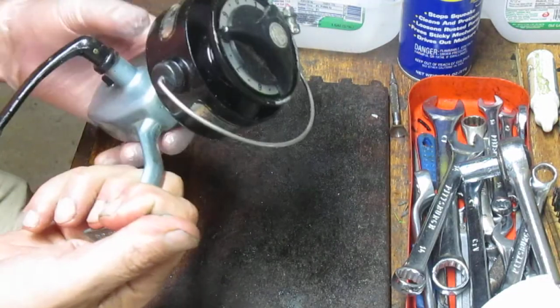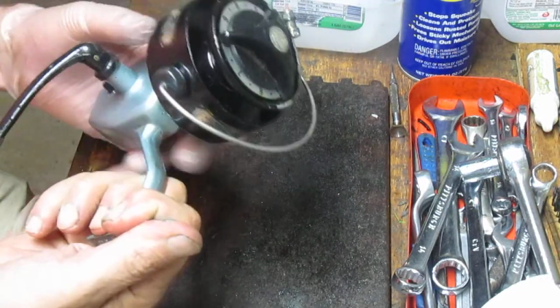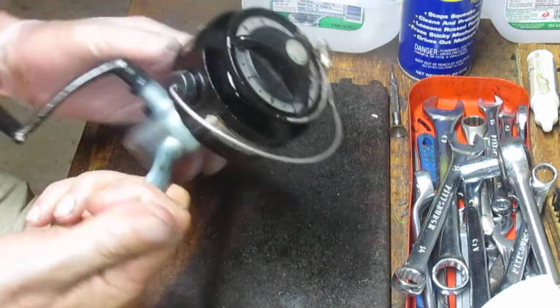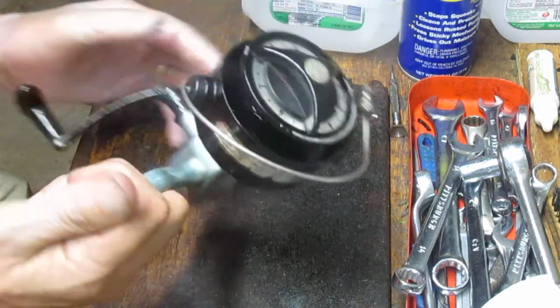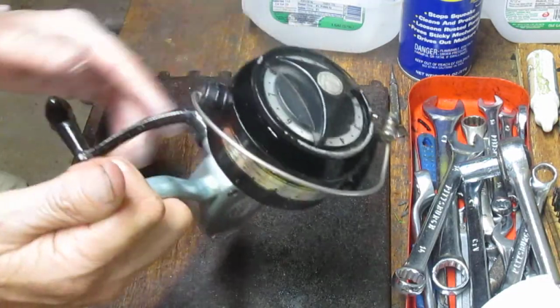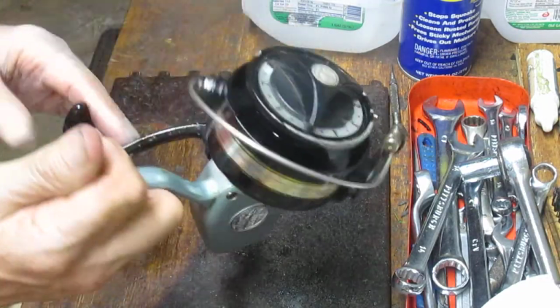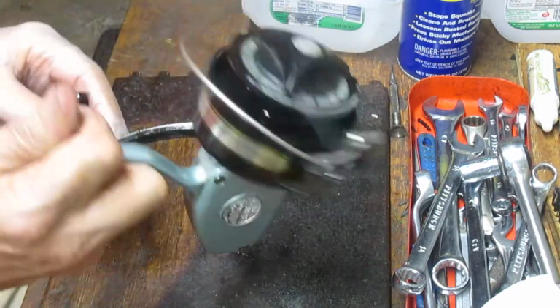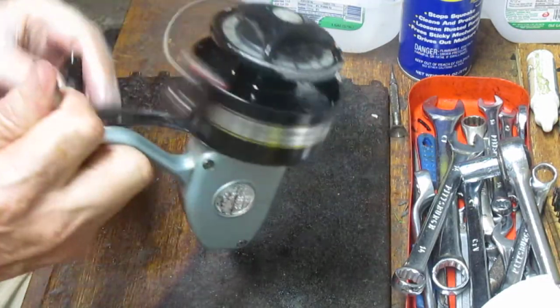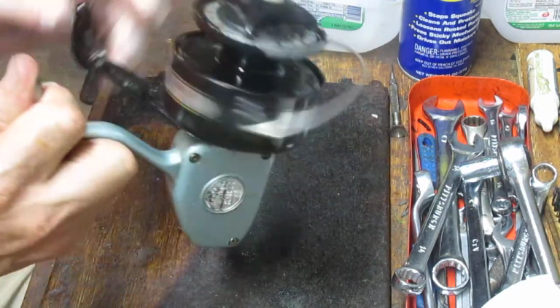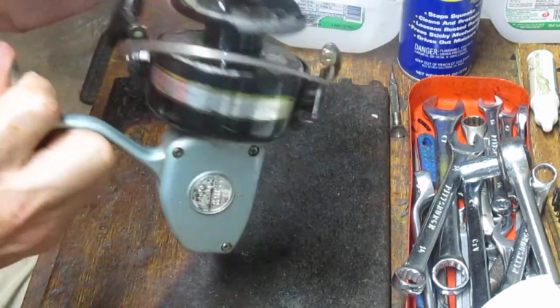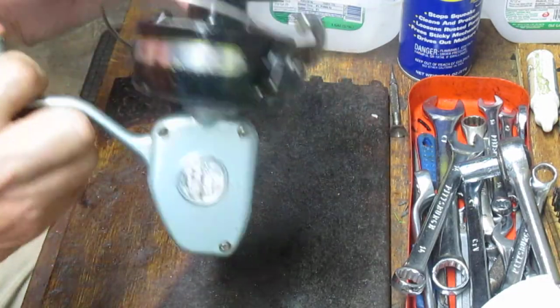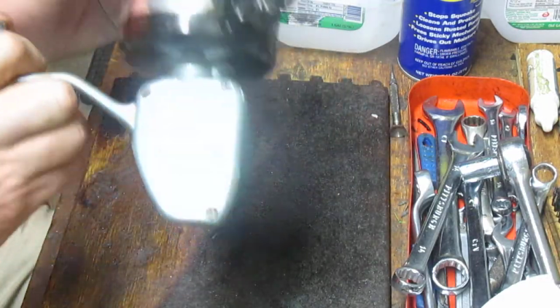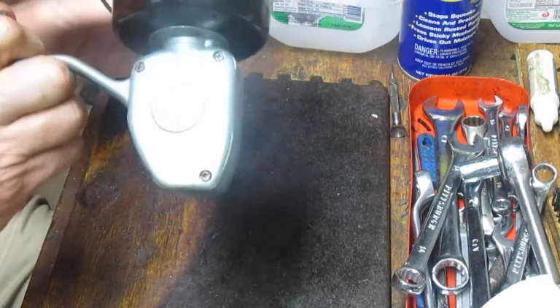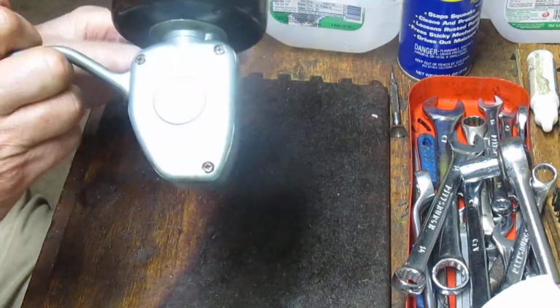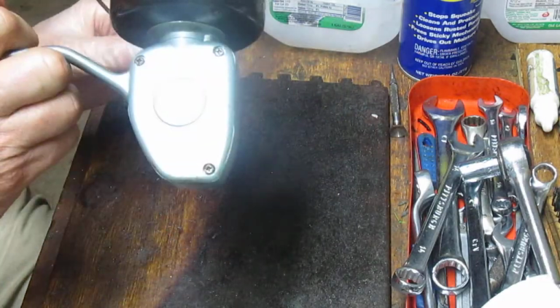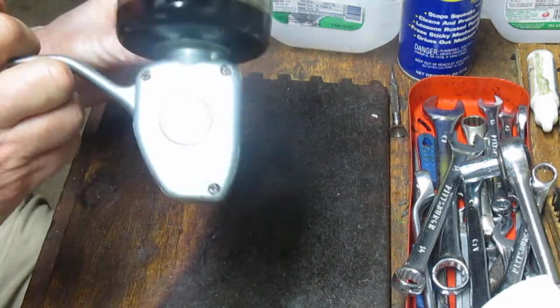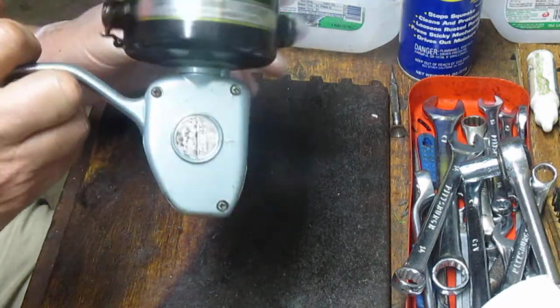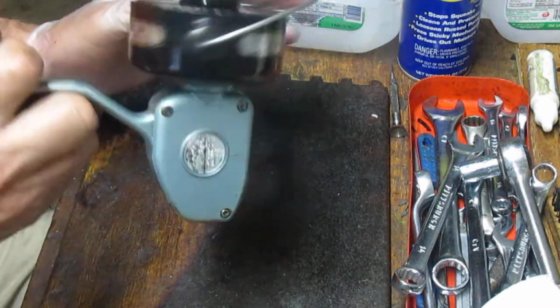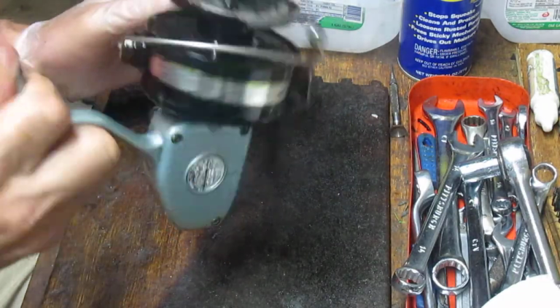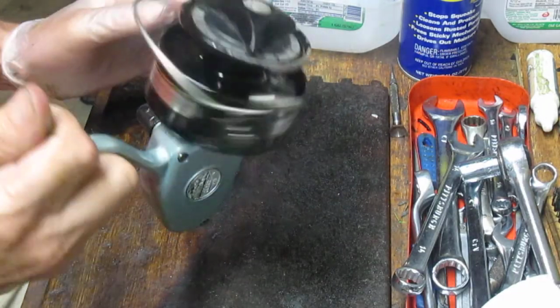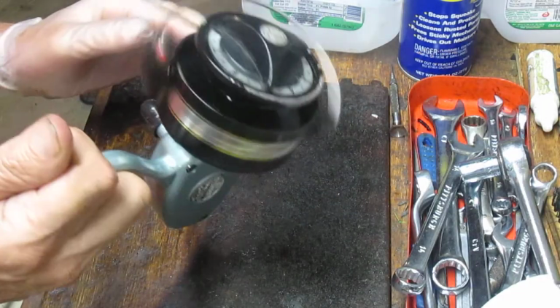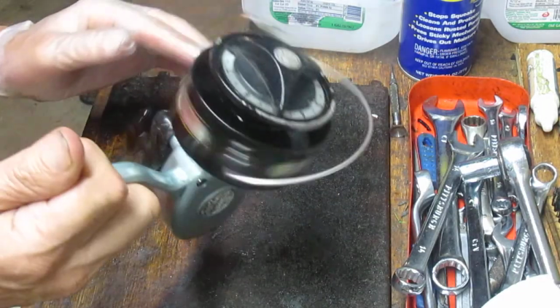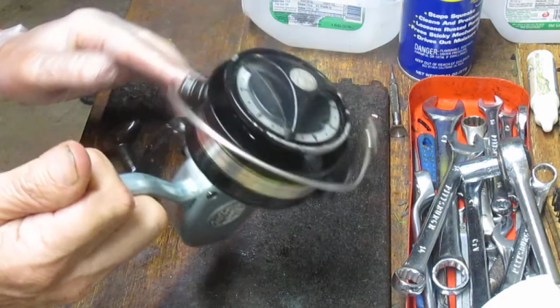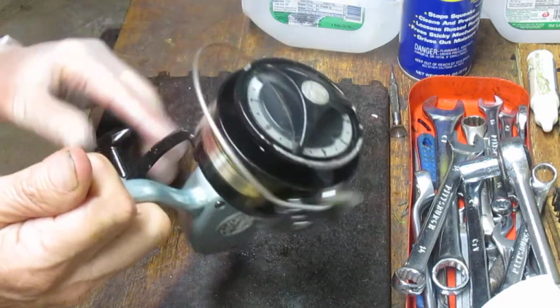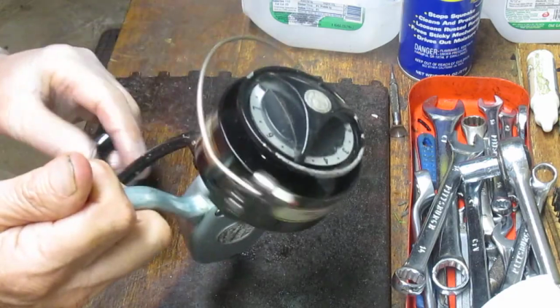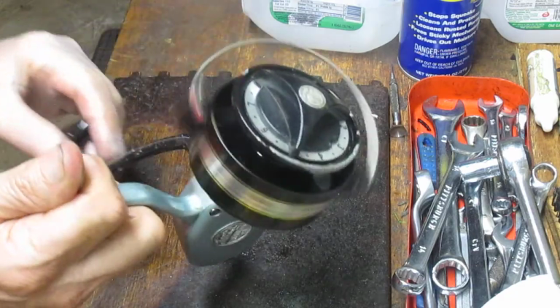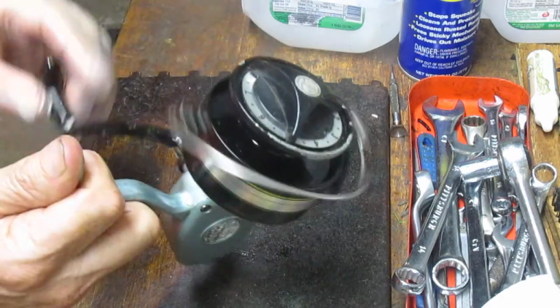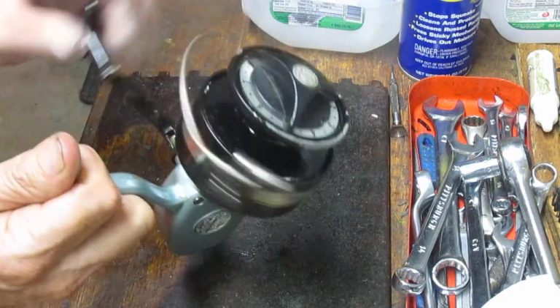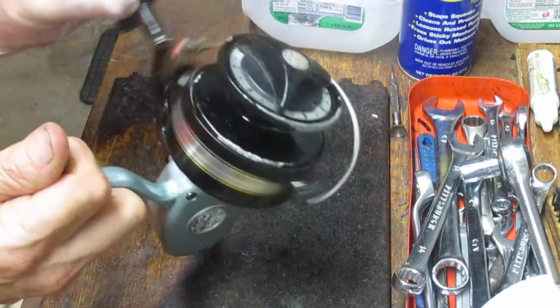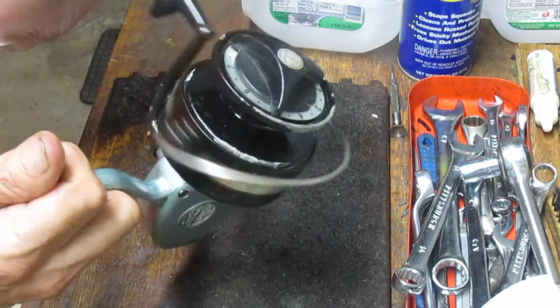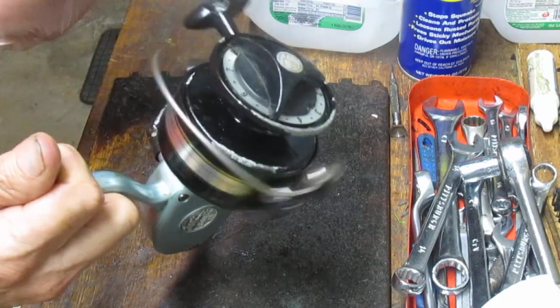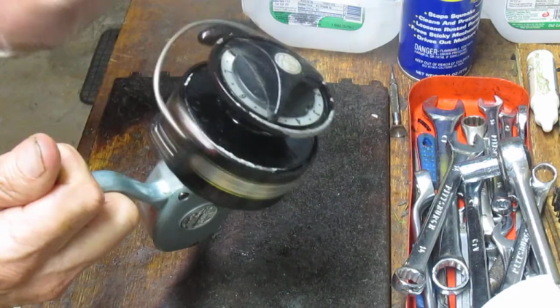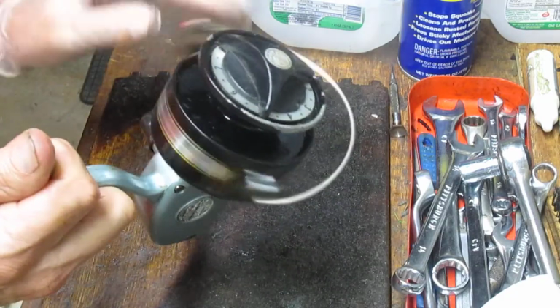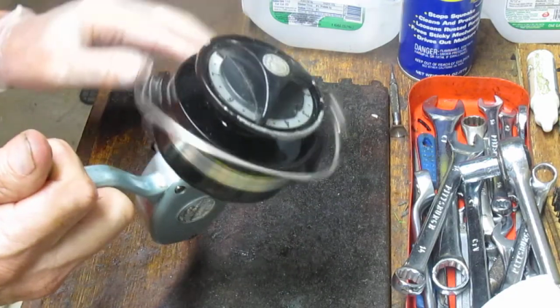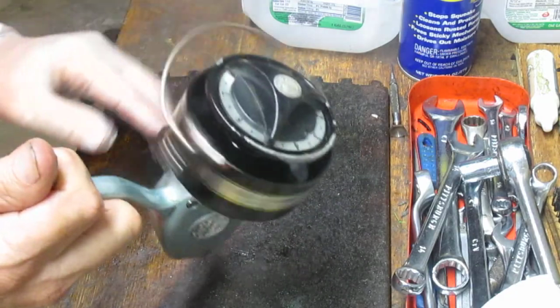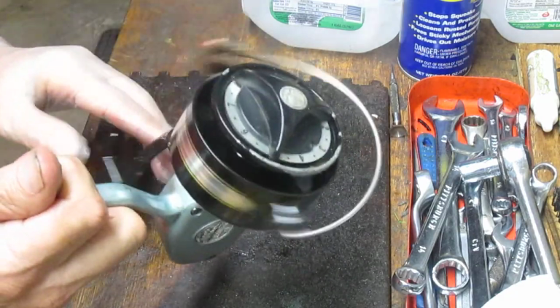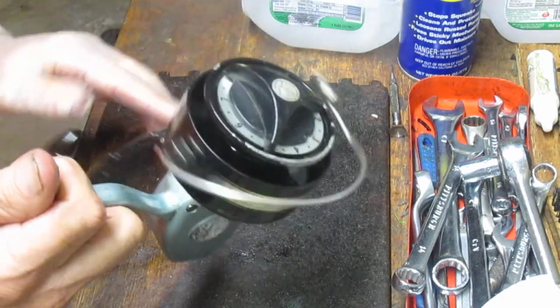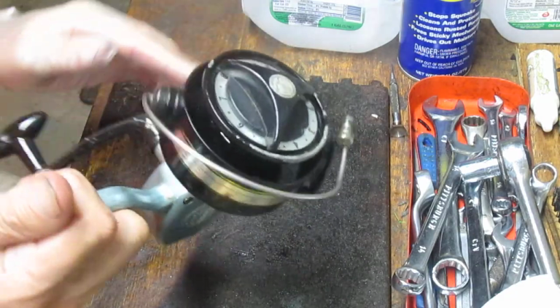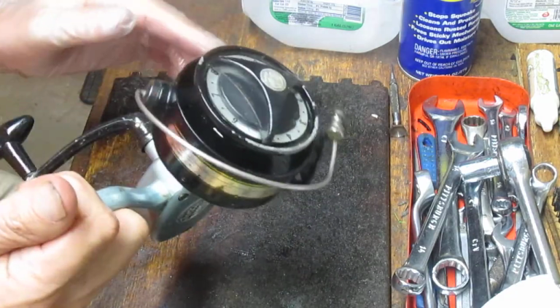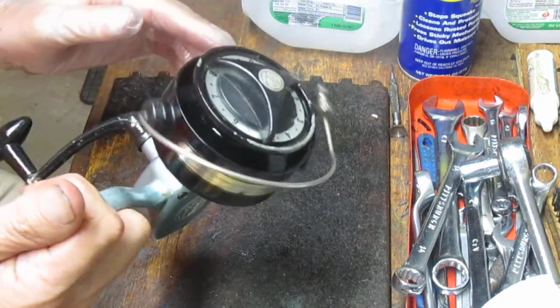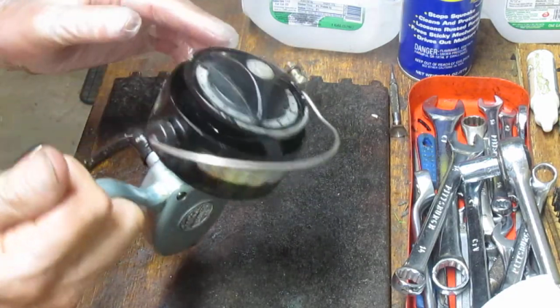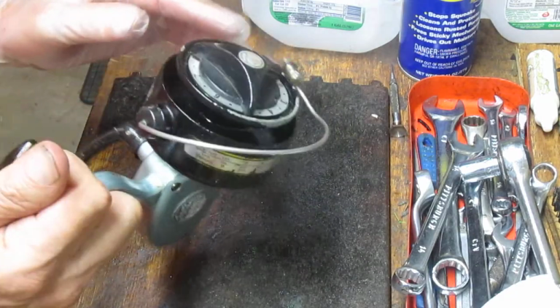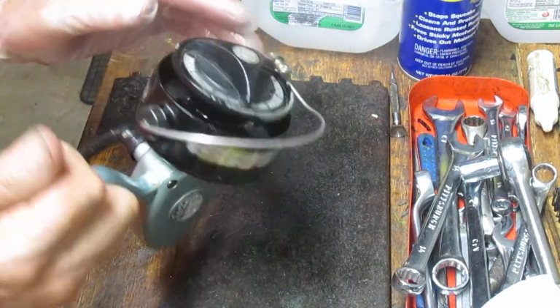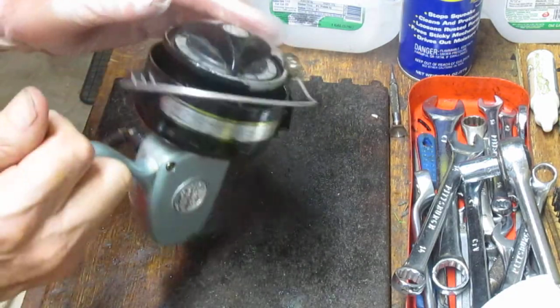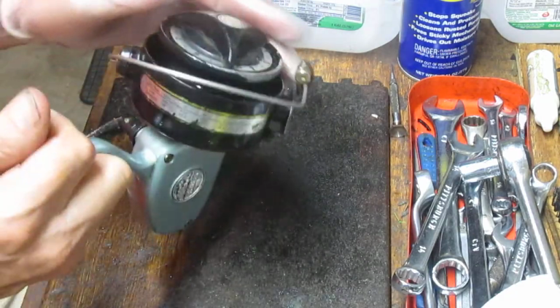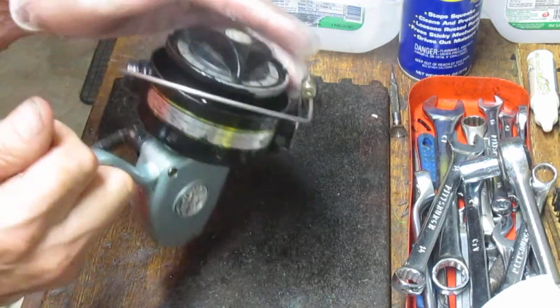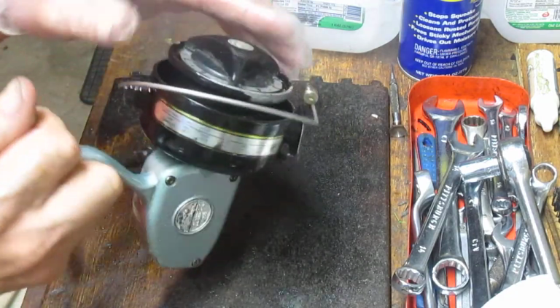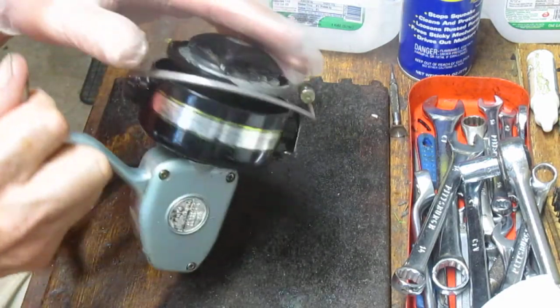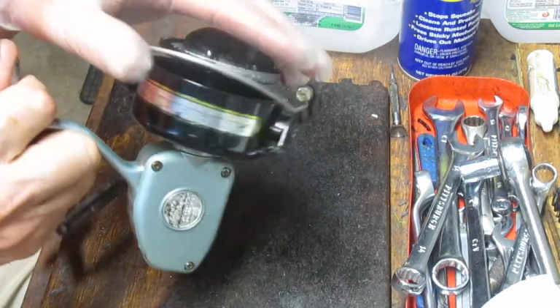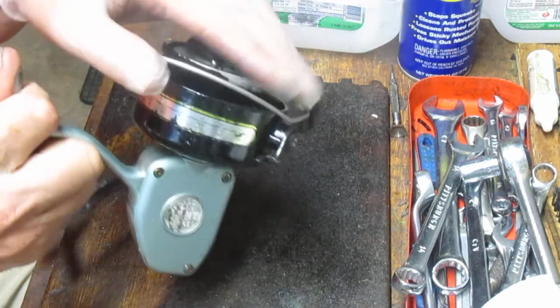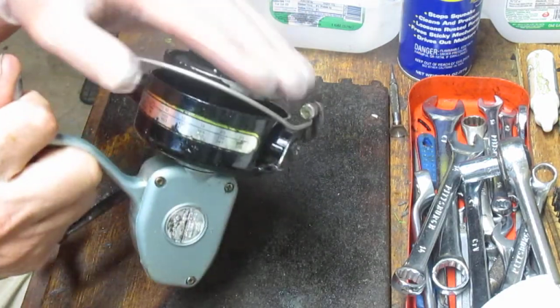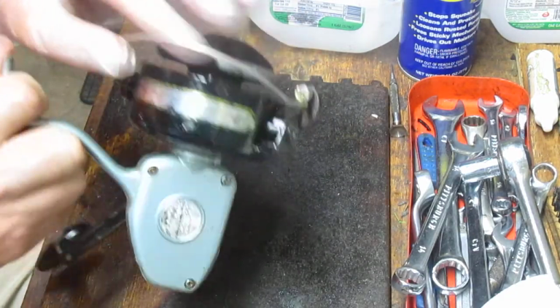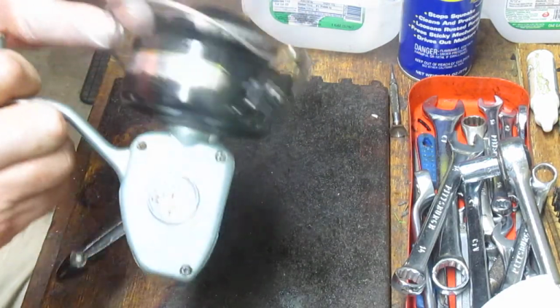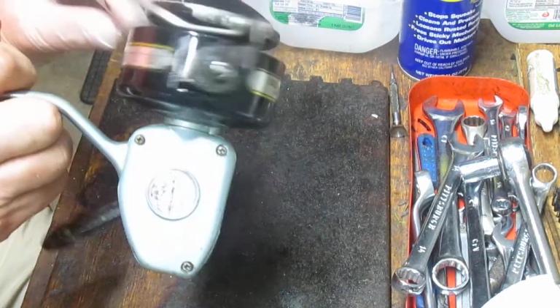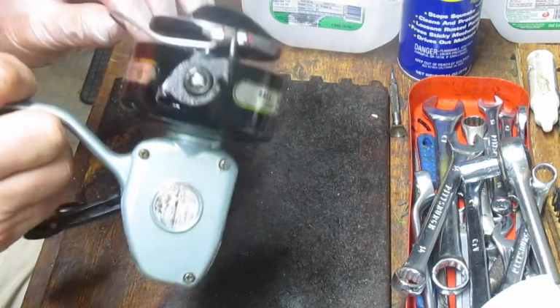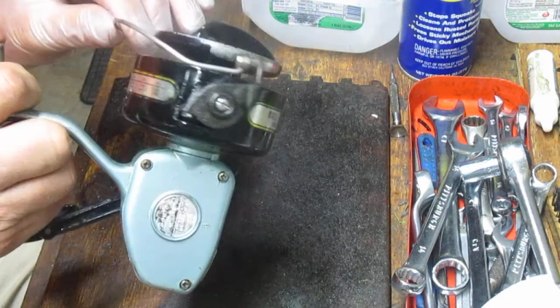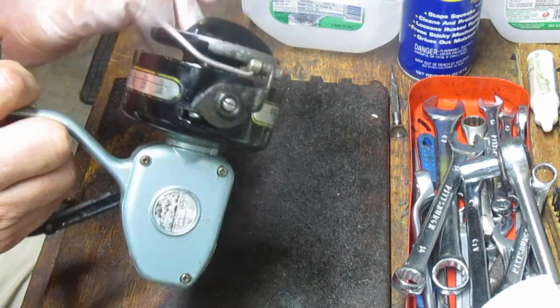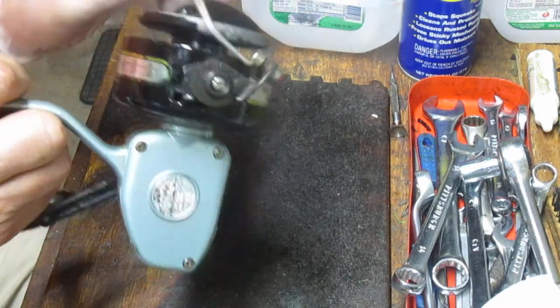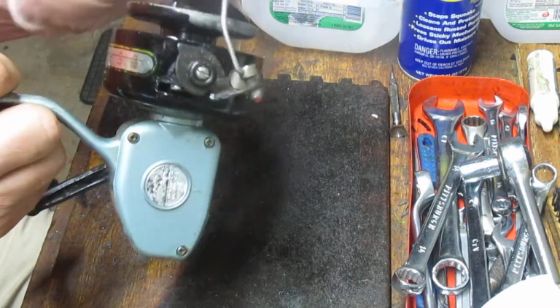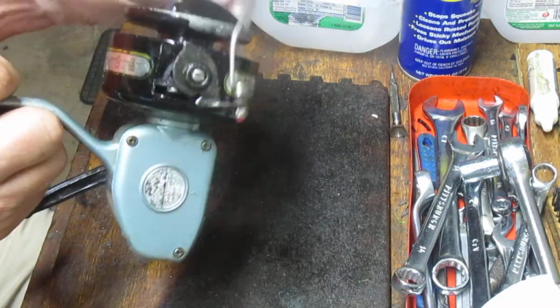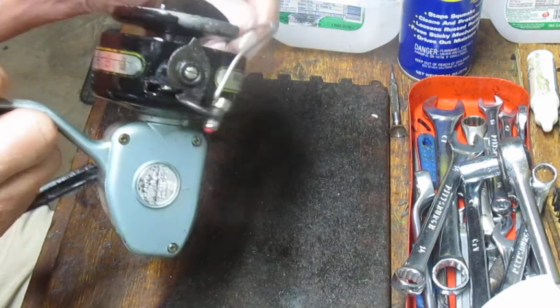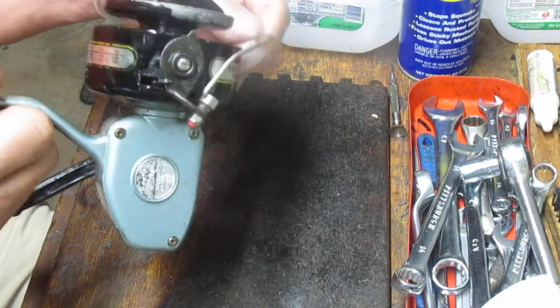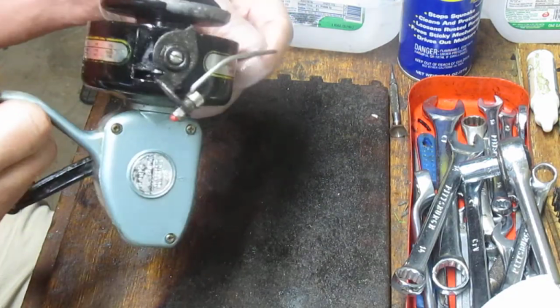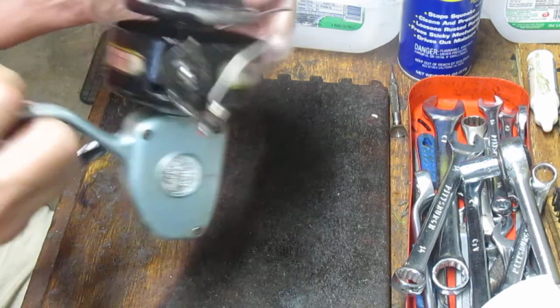It didn't work this well when I first took it apart because I did rebuild the reel. At that point we did have some issues with the bail.